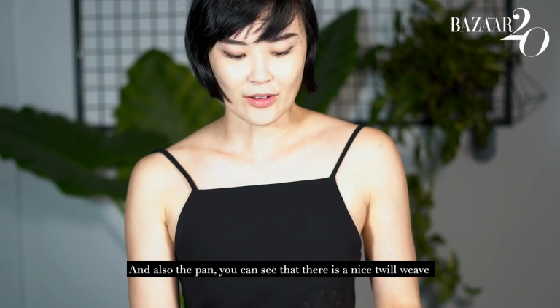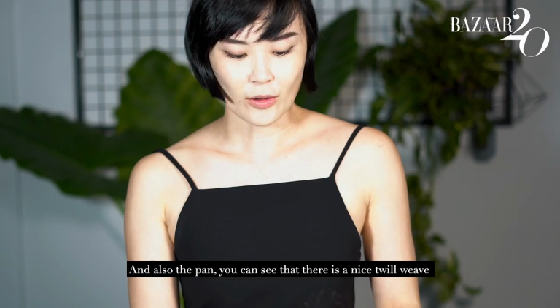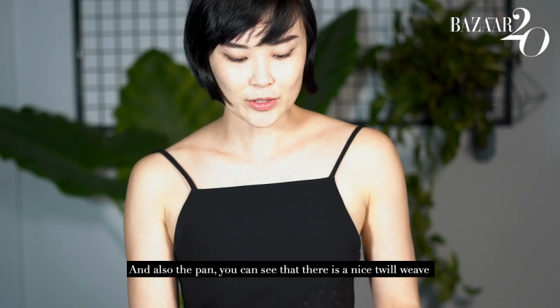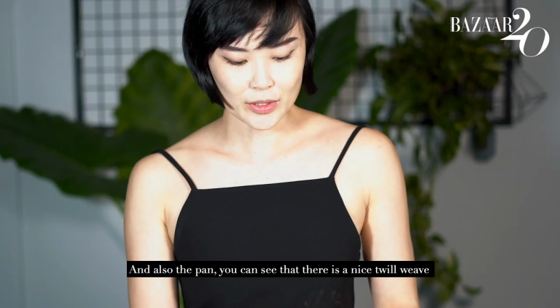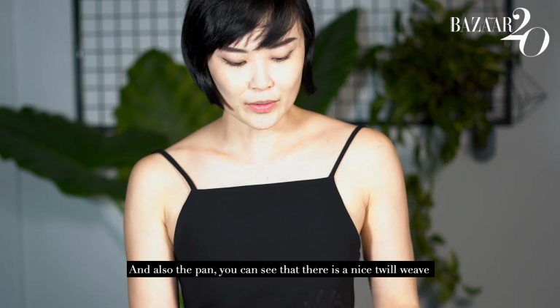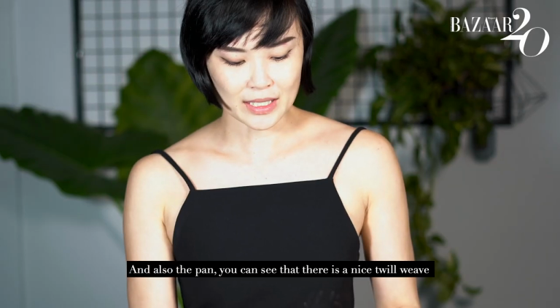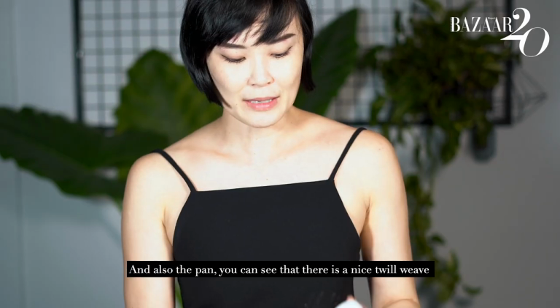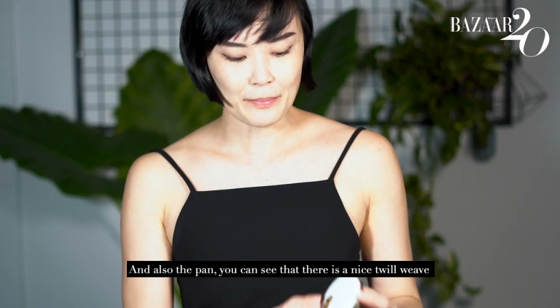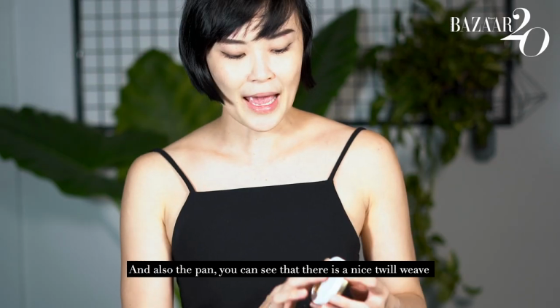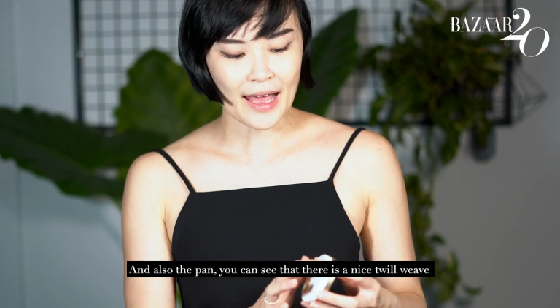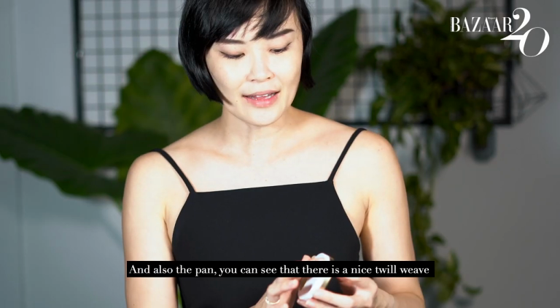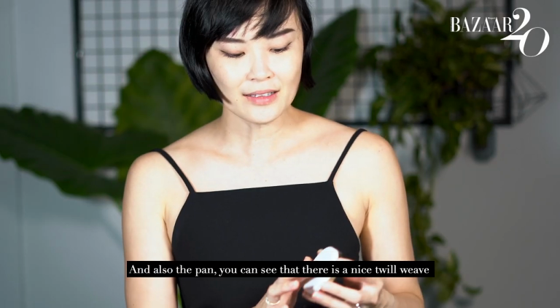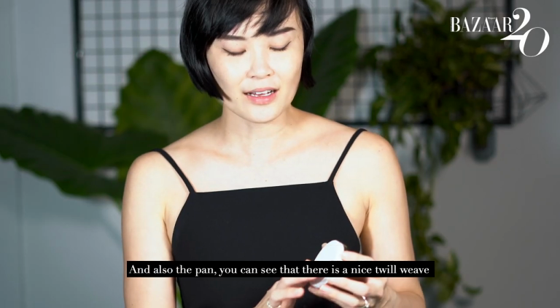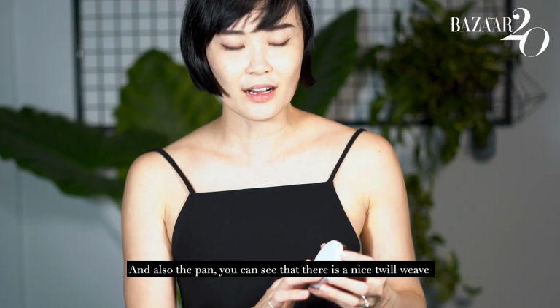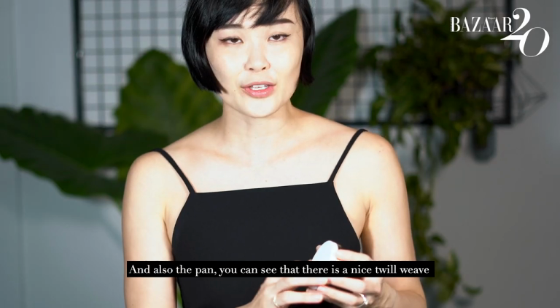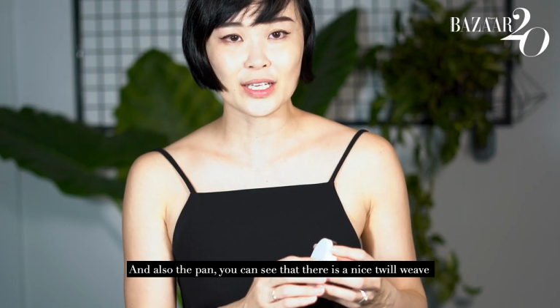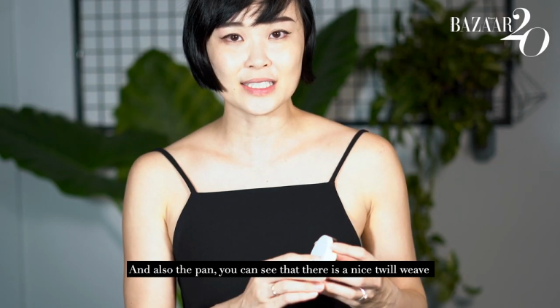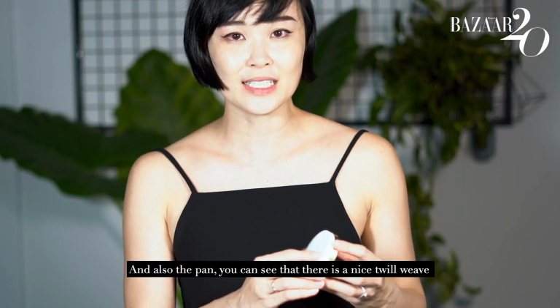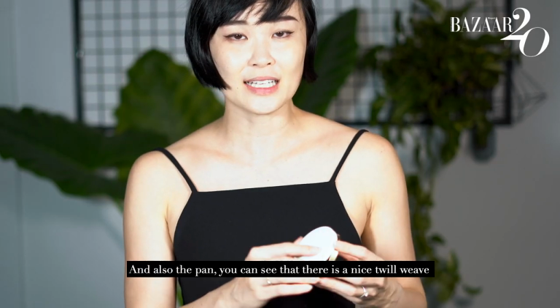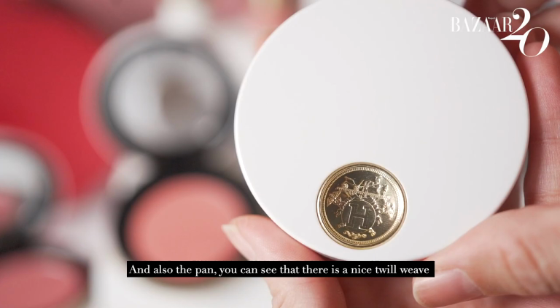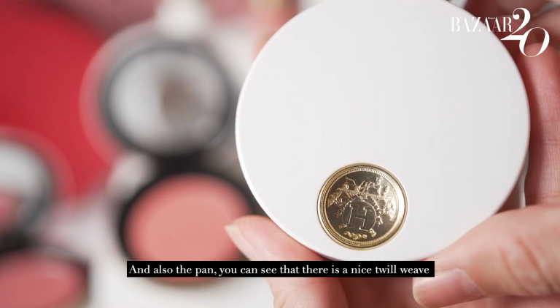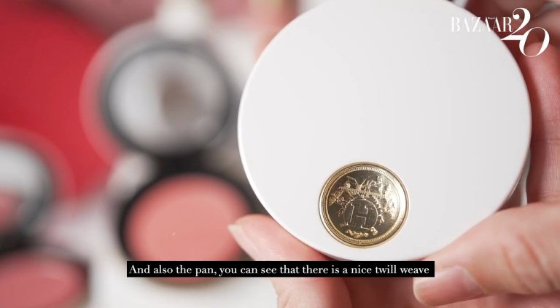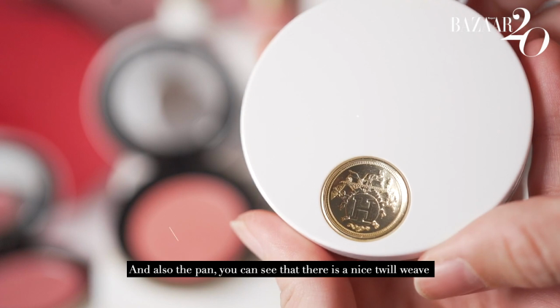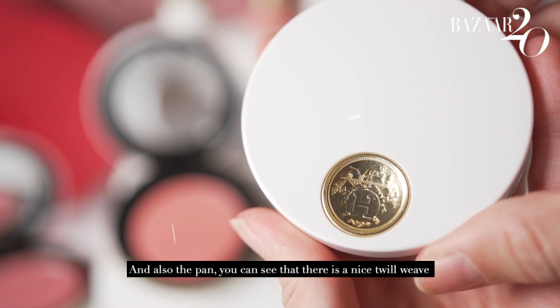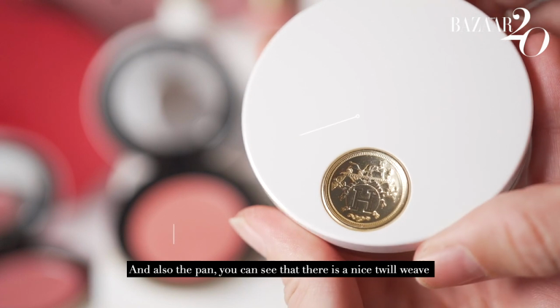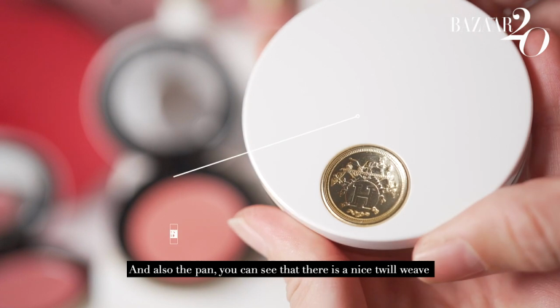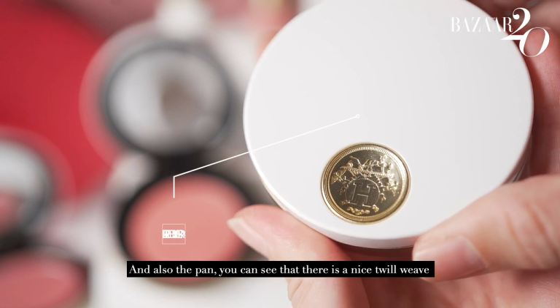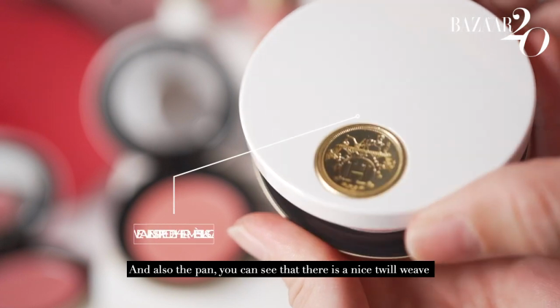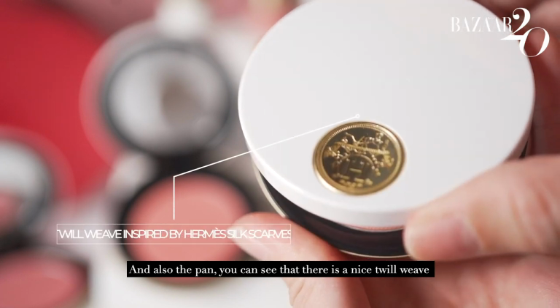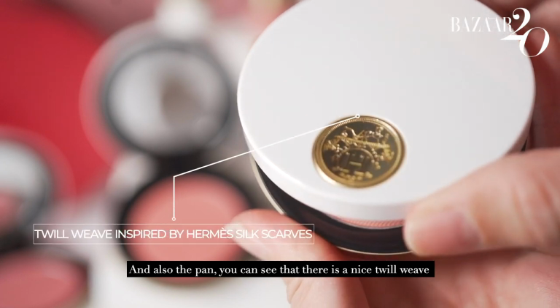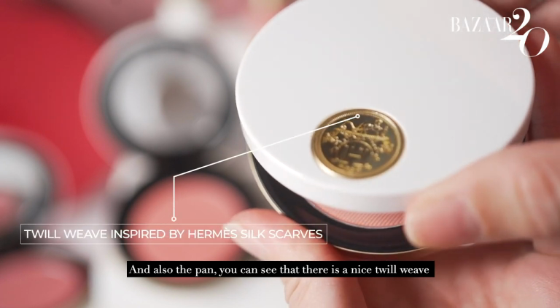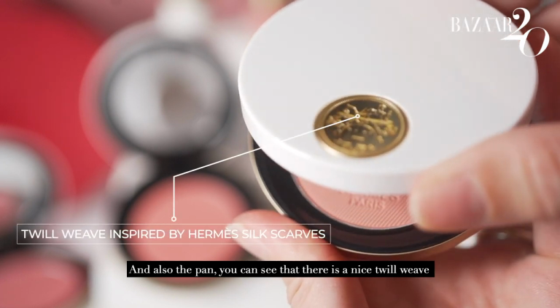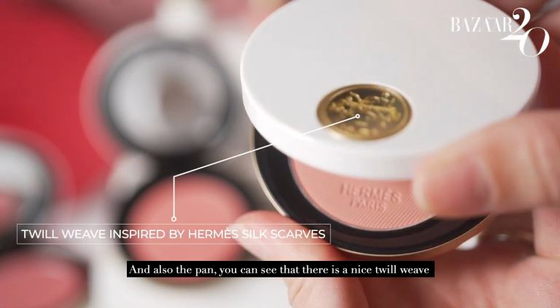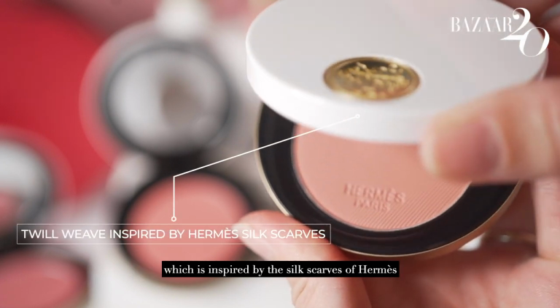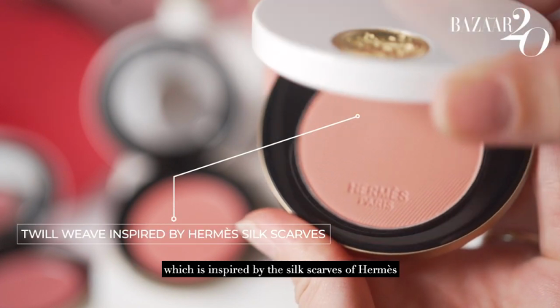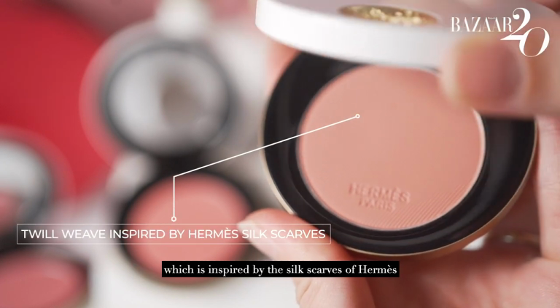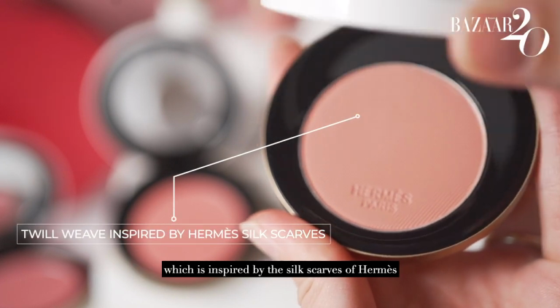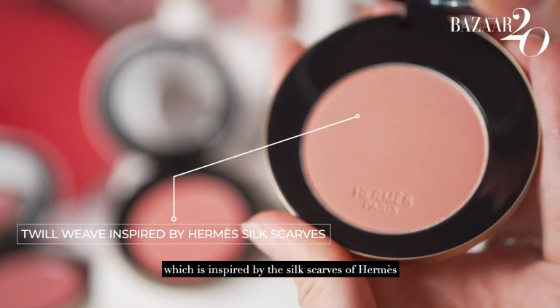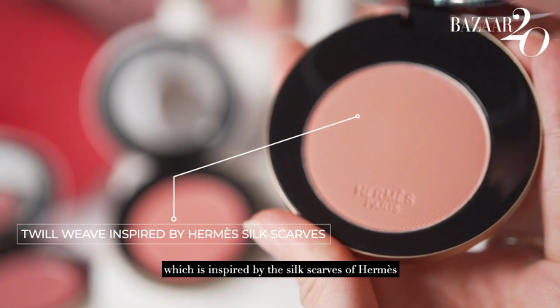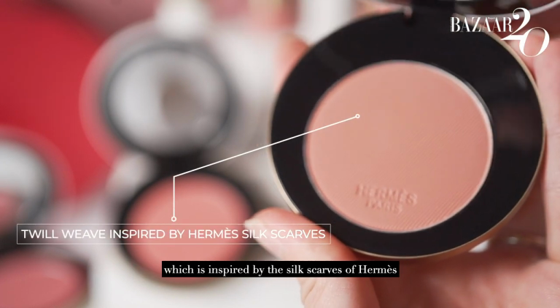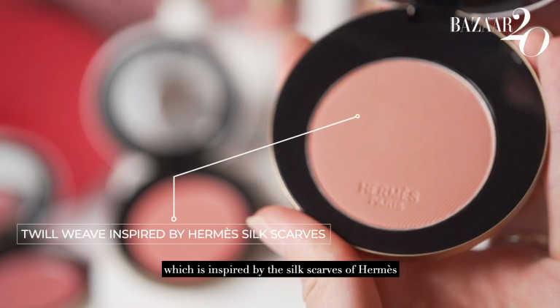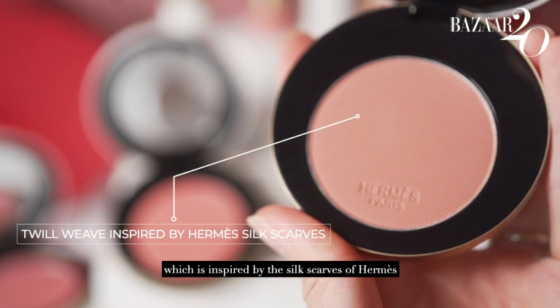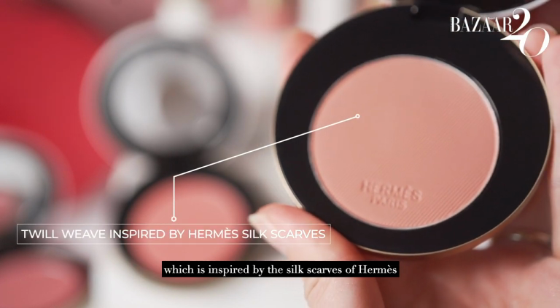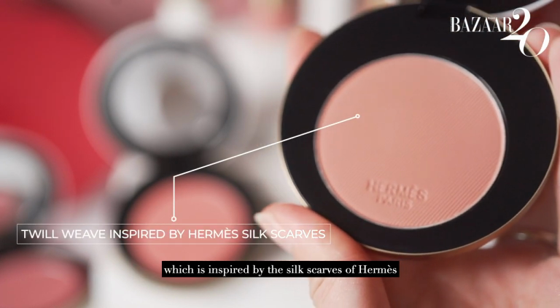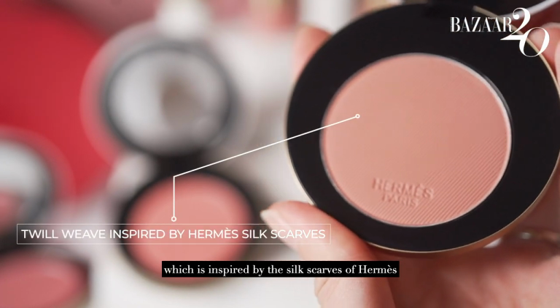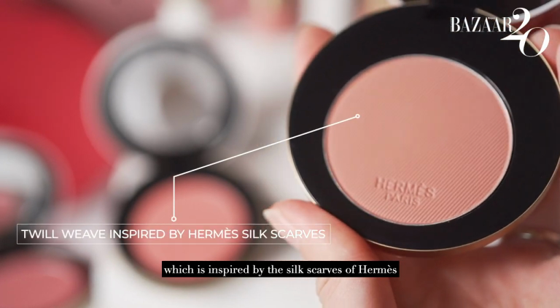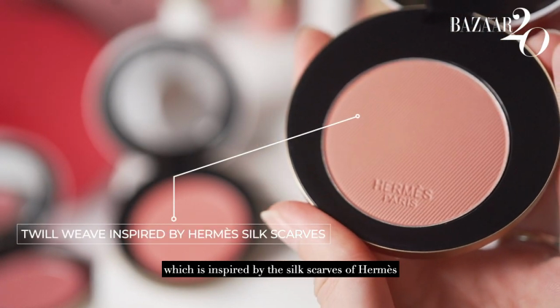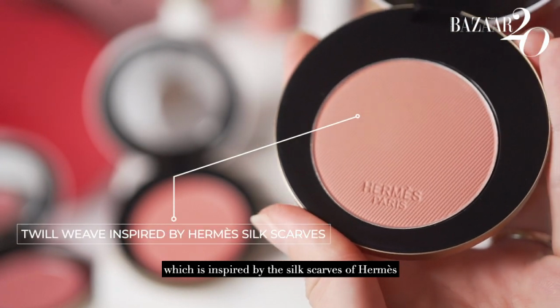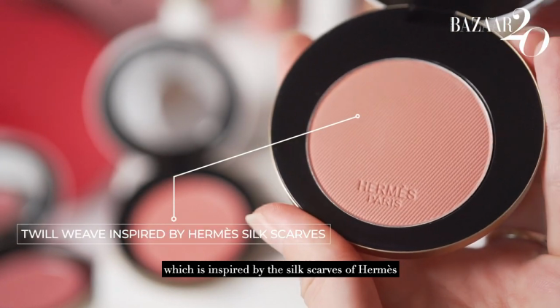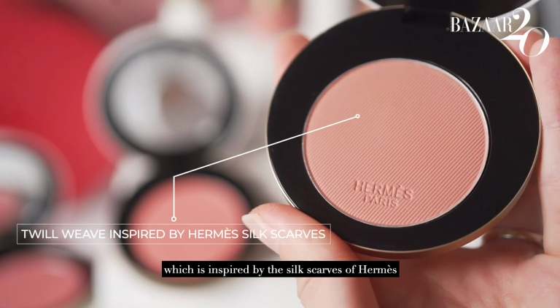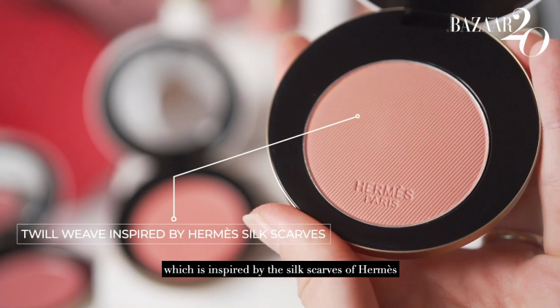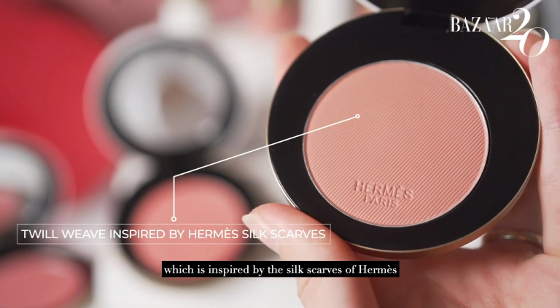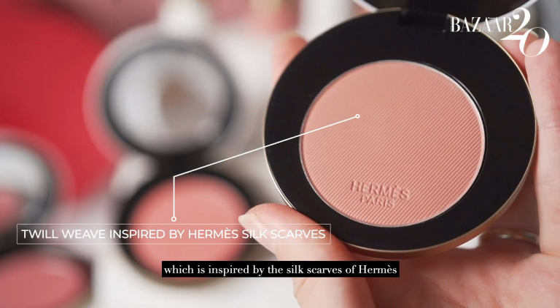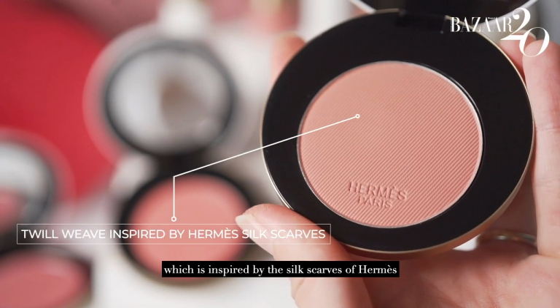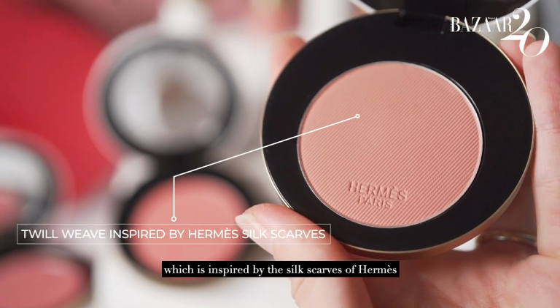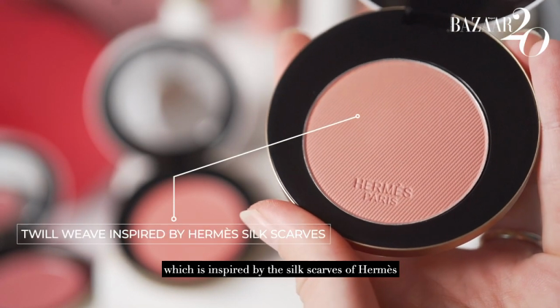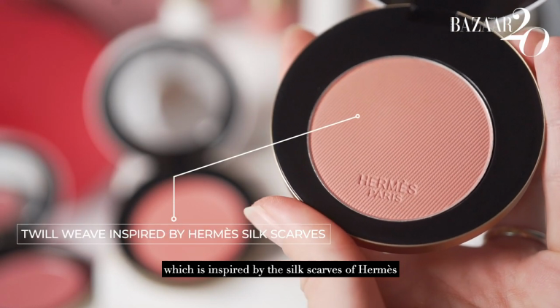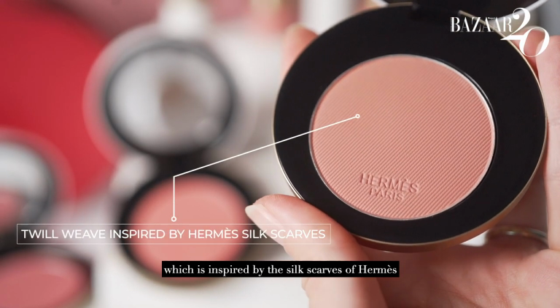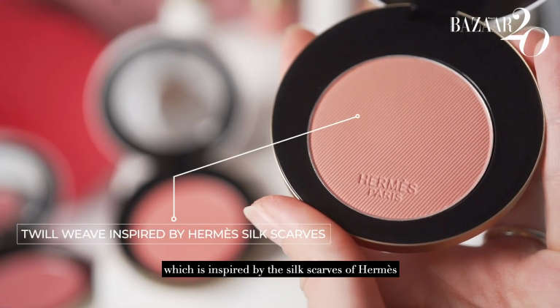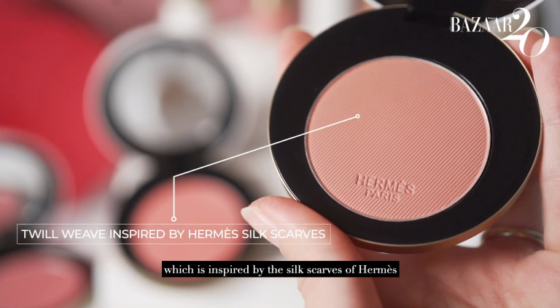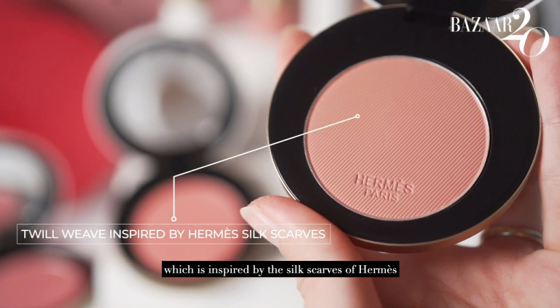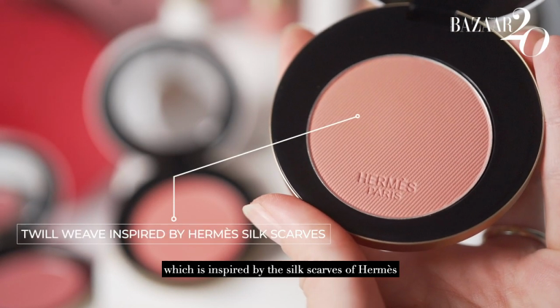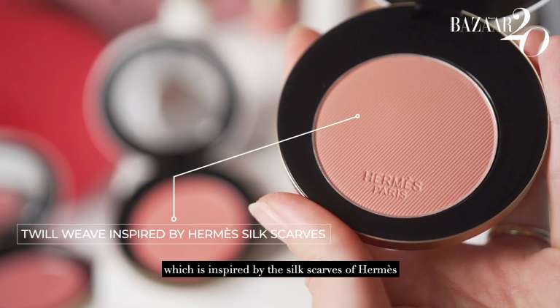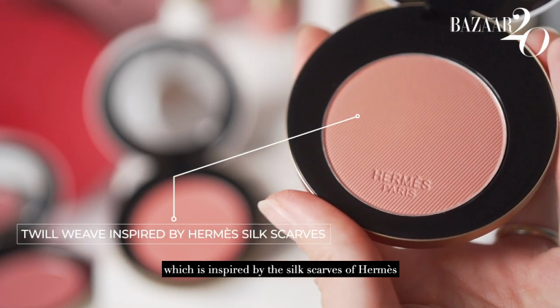And also the pan — you can see that there is a nice twill weave which is inspired by the silk scarves of Hermes.